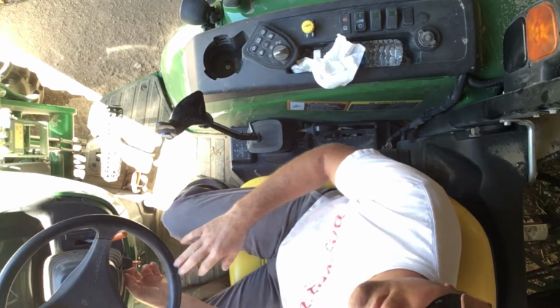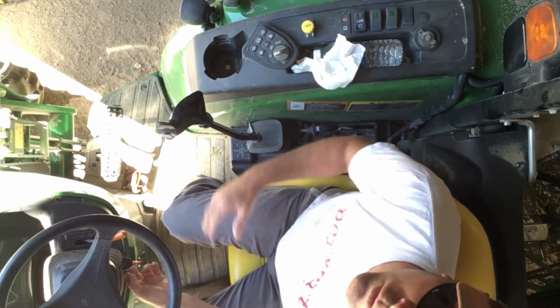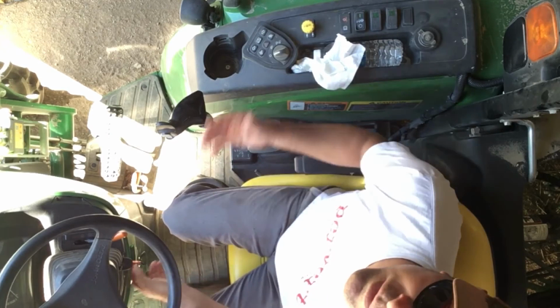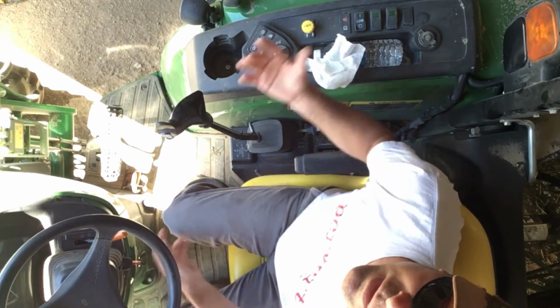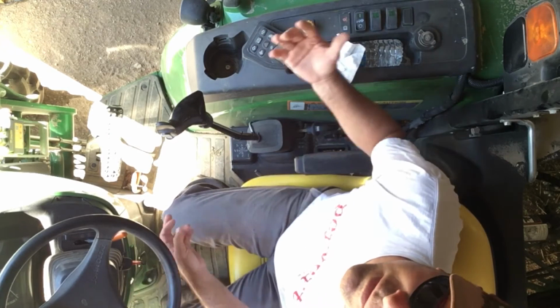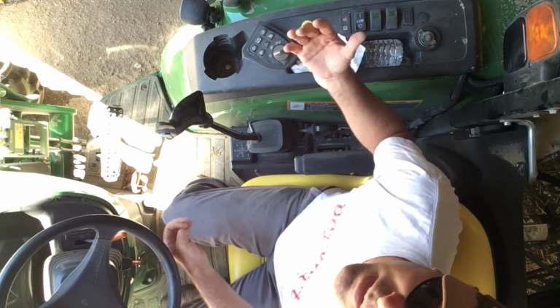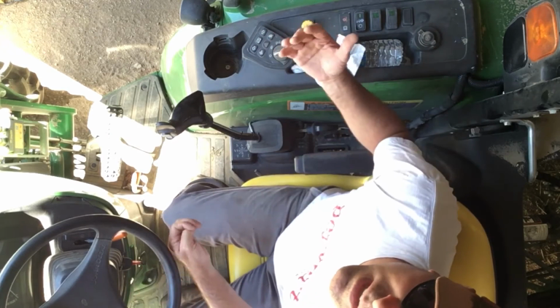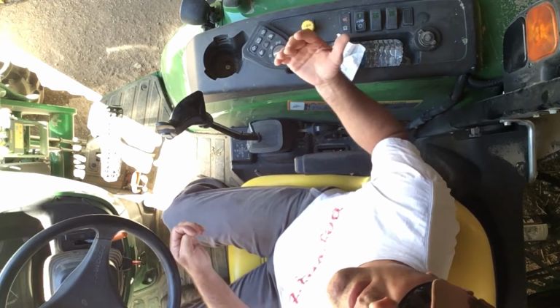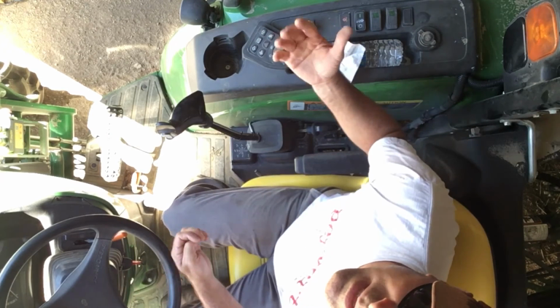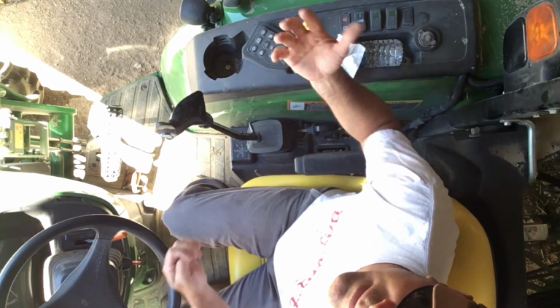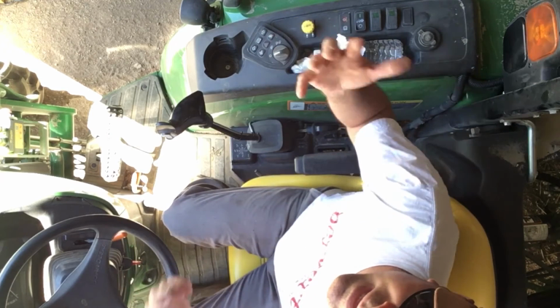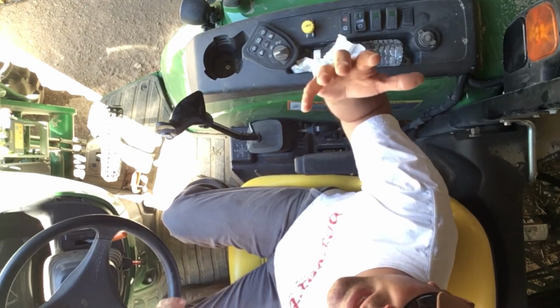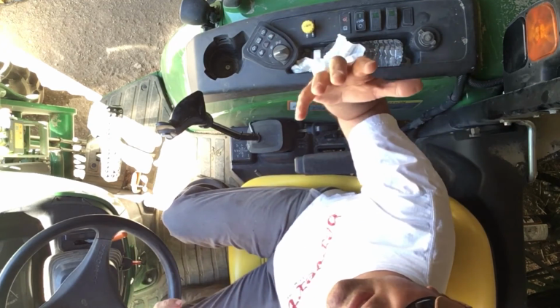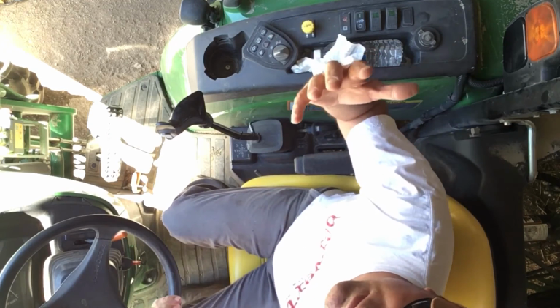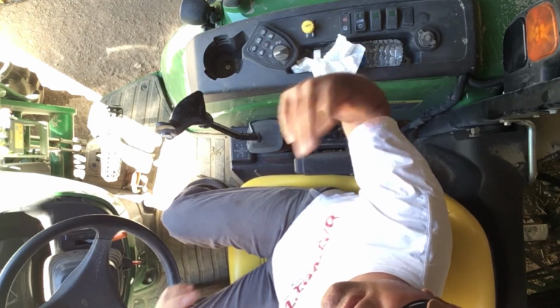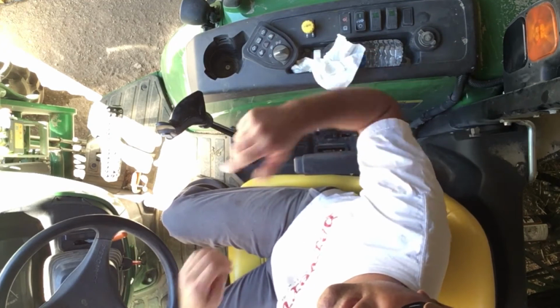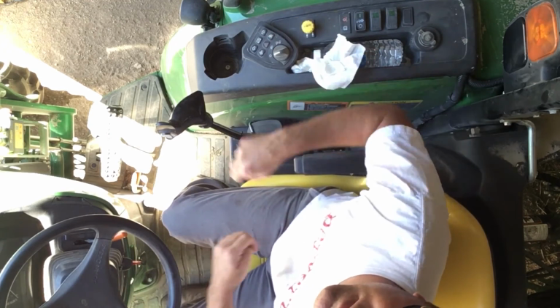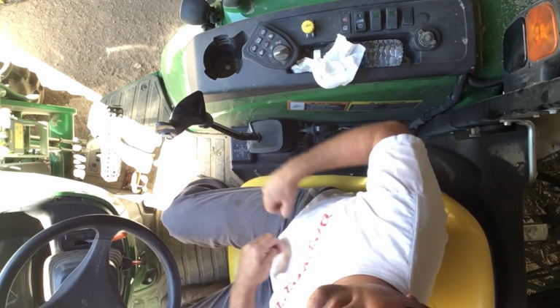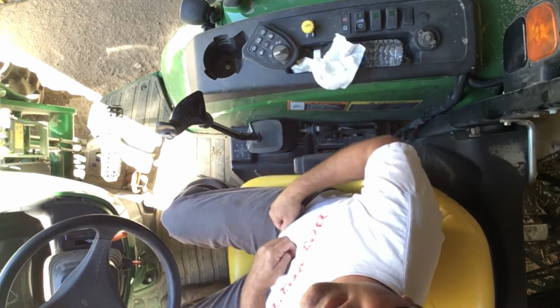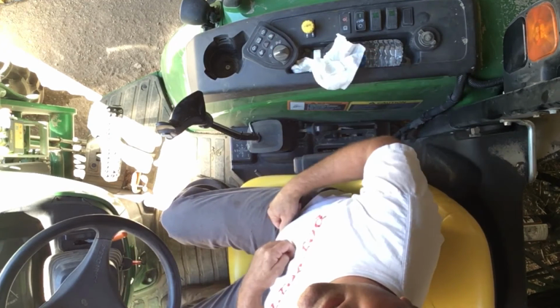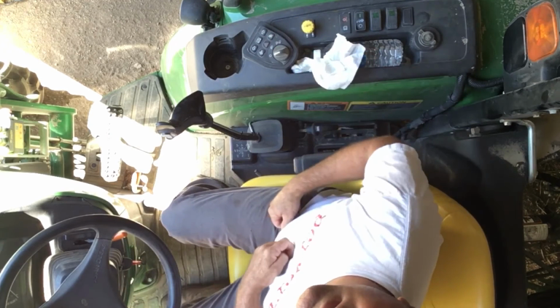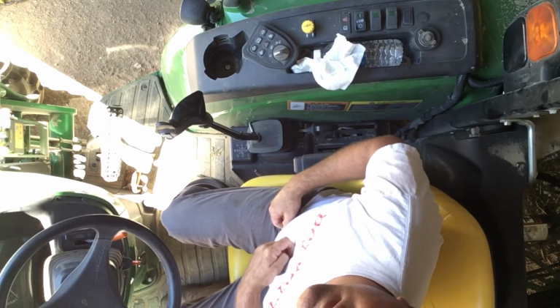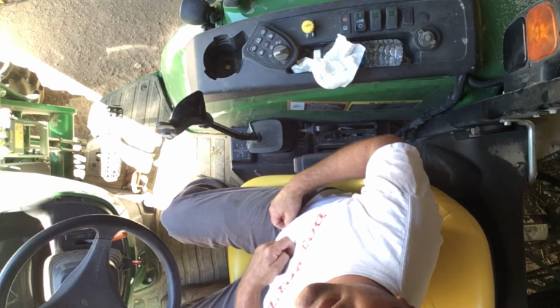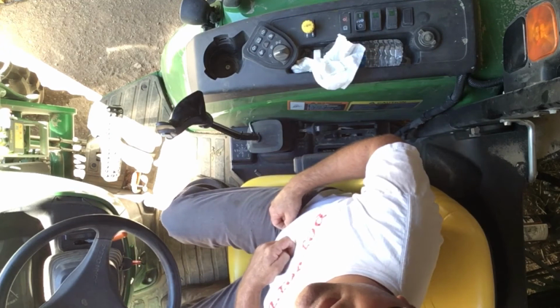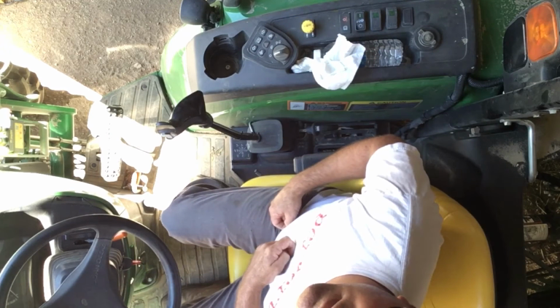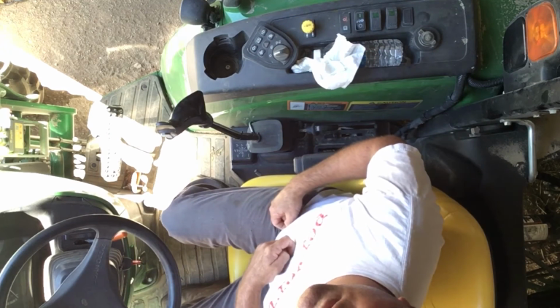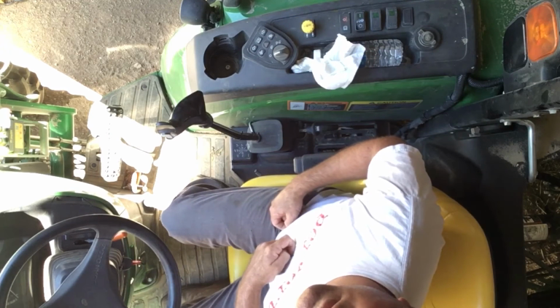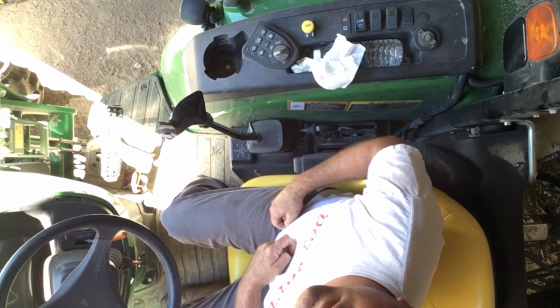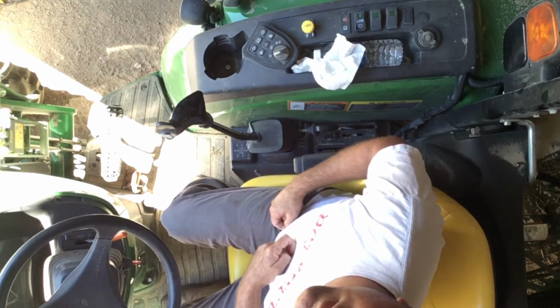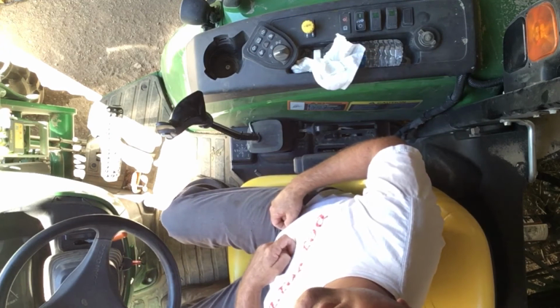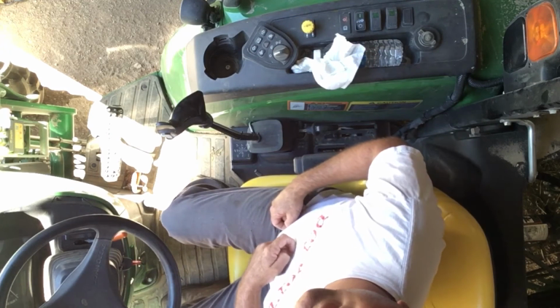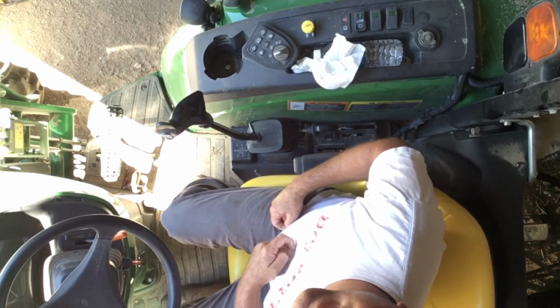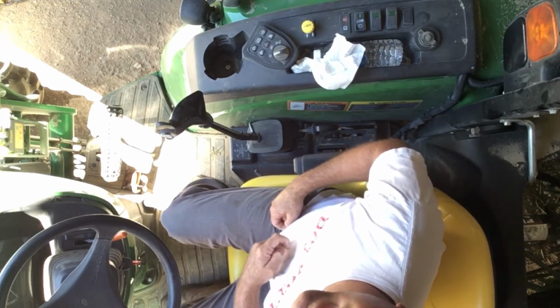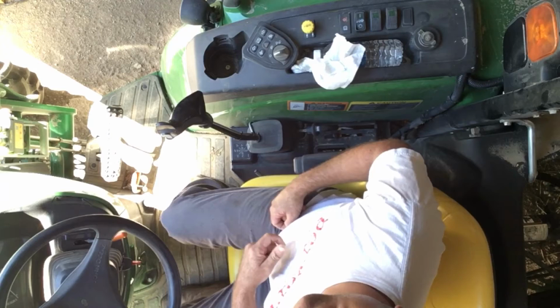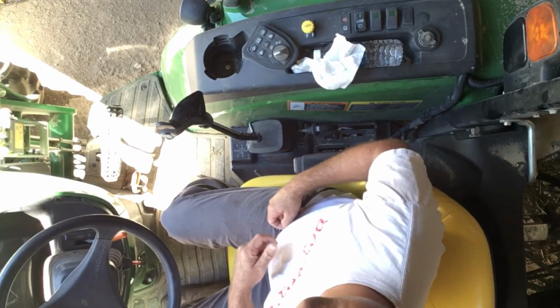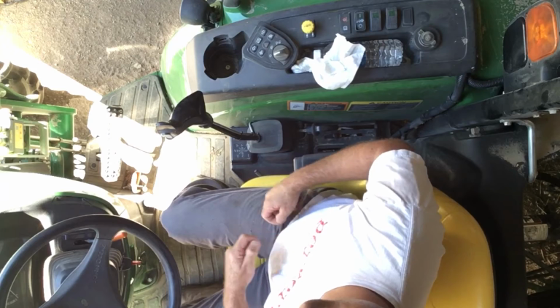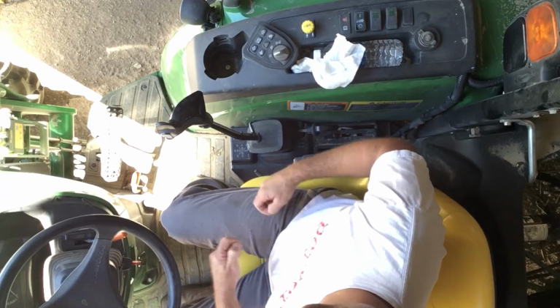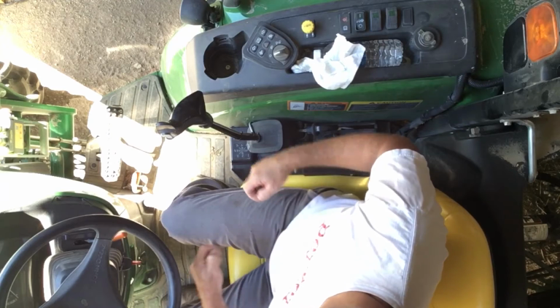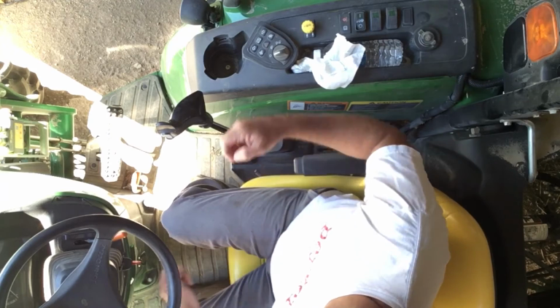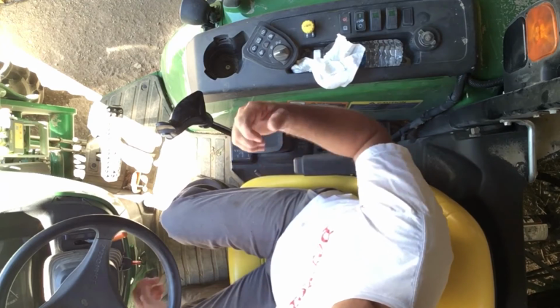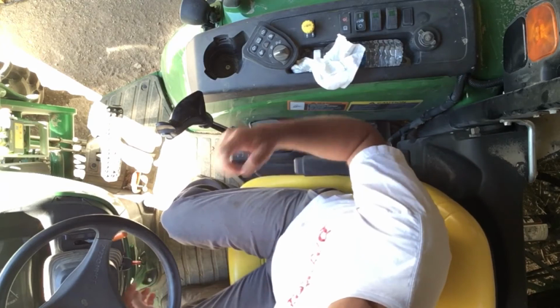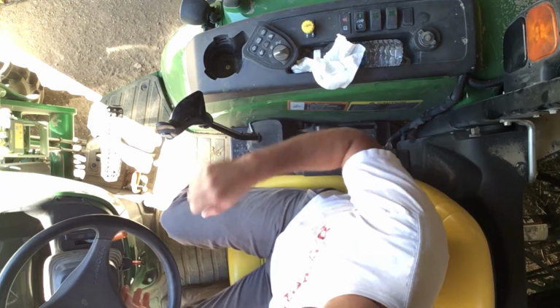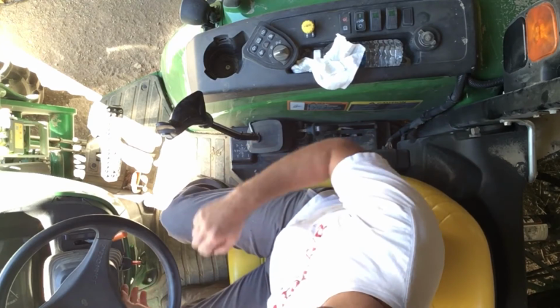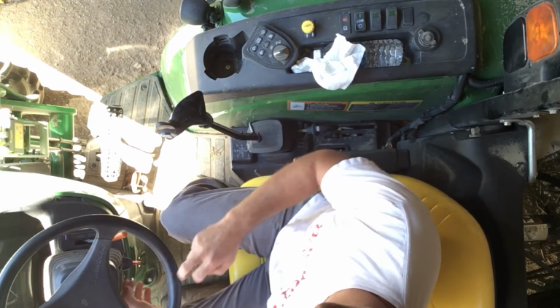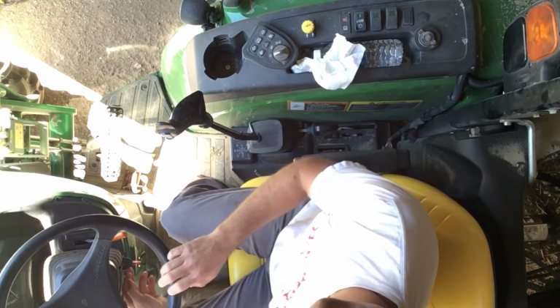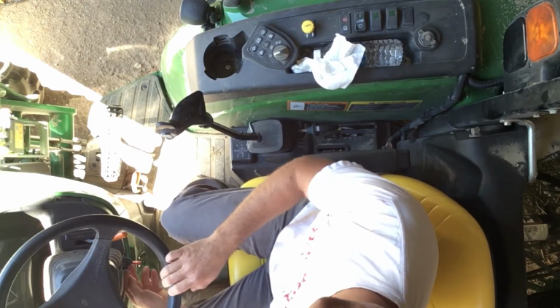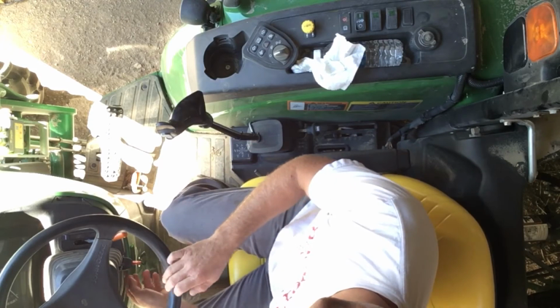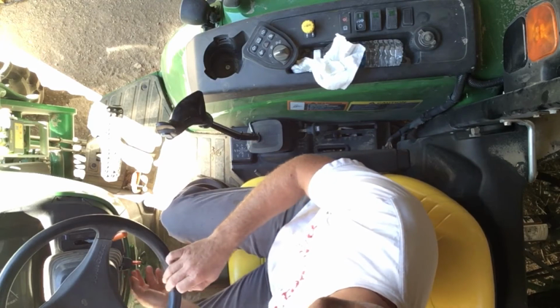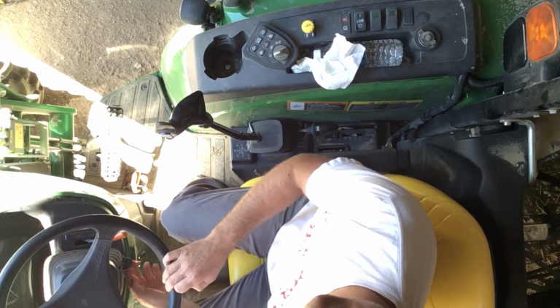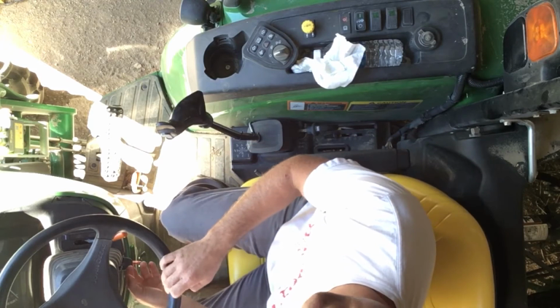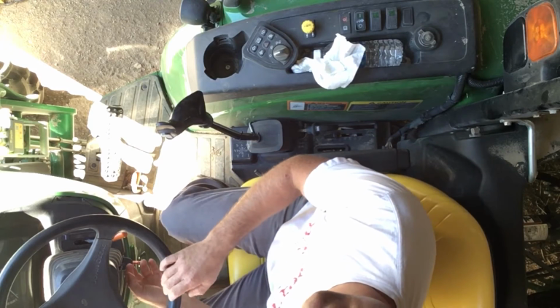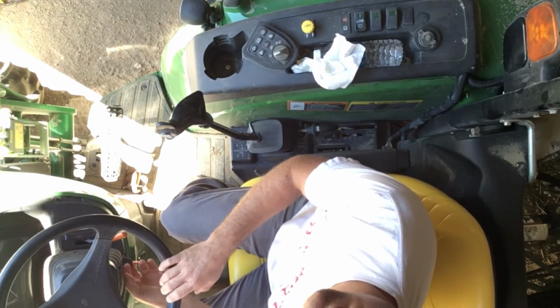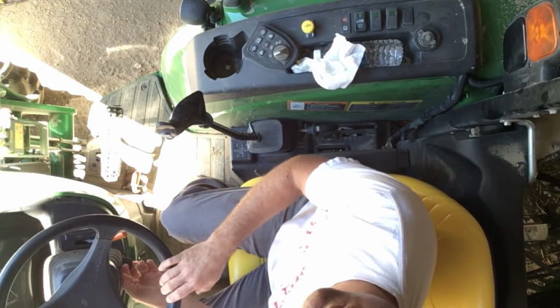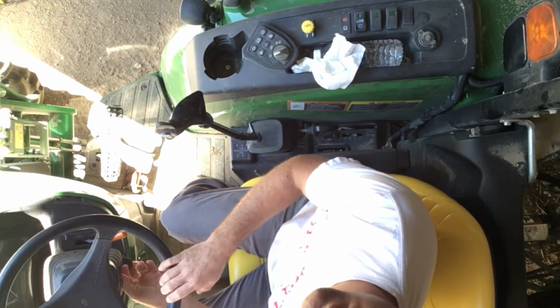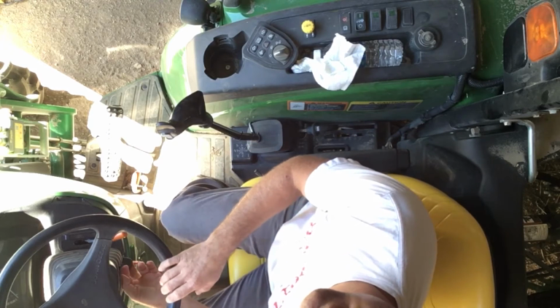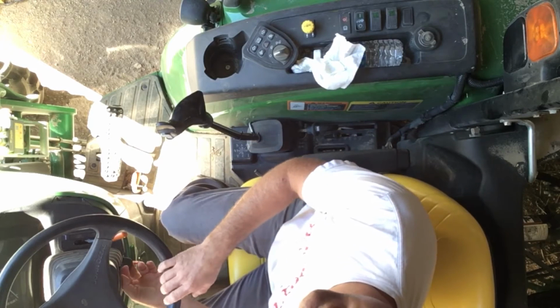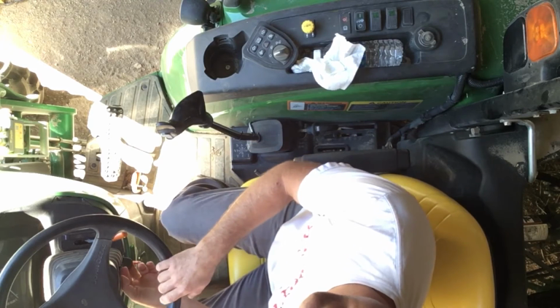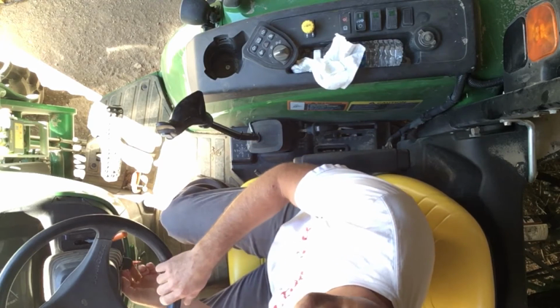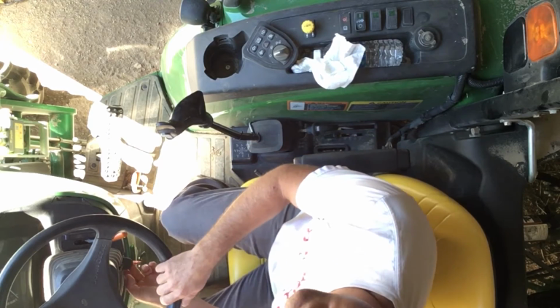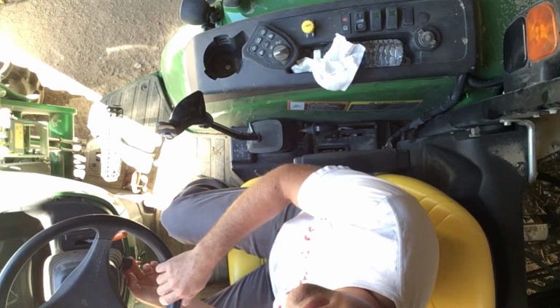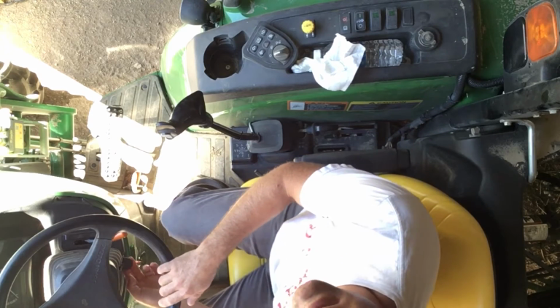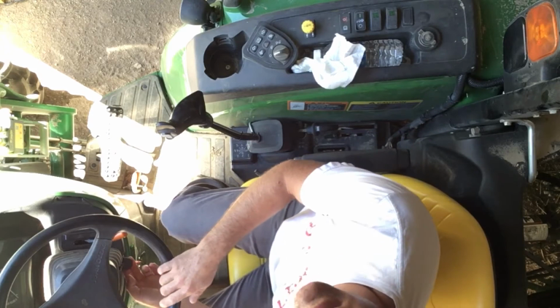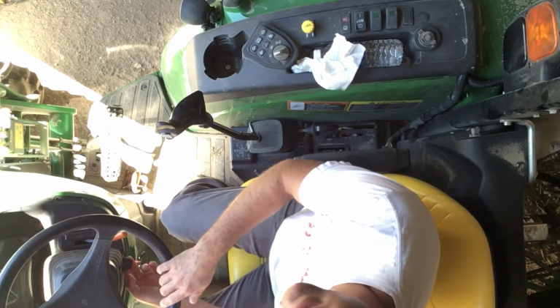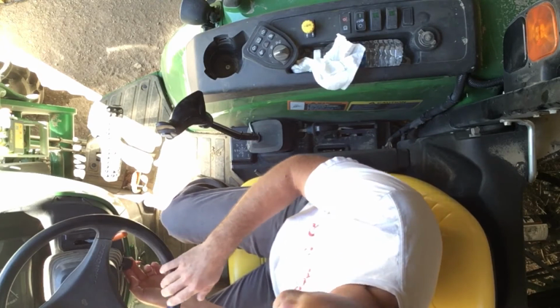Hopefully the video comes out okay. I just put a piece of Velcro on the cab here, on the canopy, hoping that this is going to be okay.